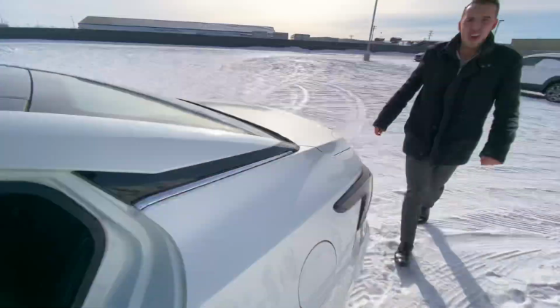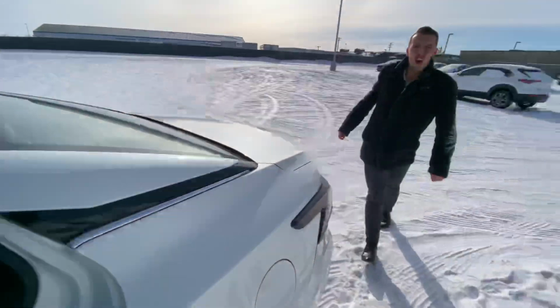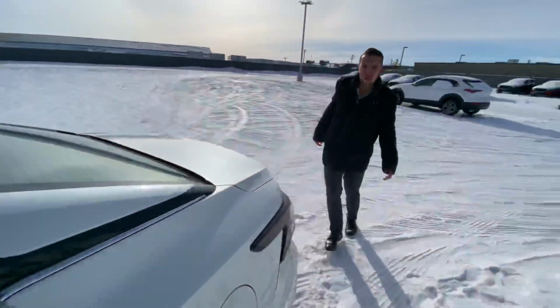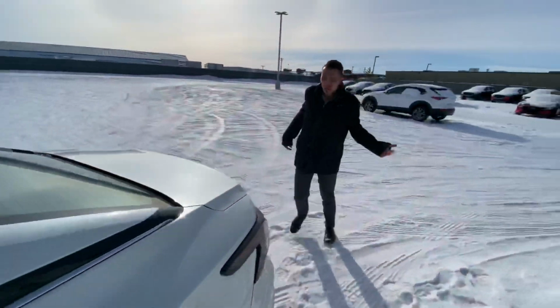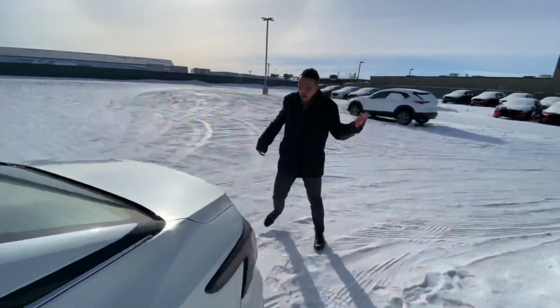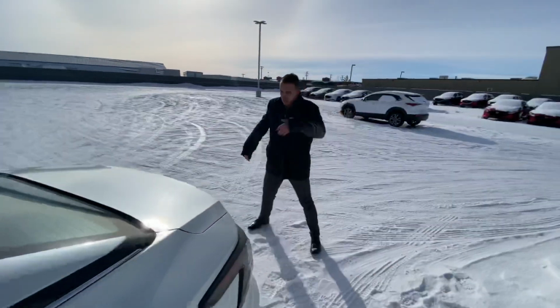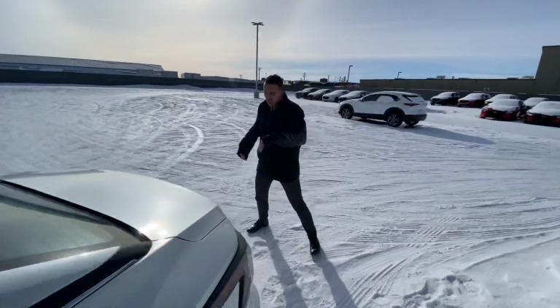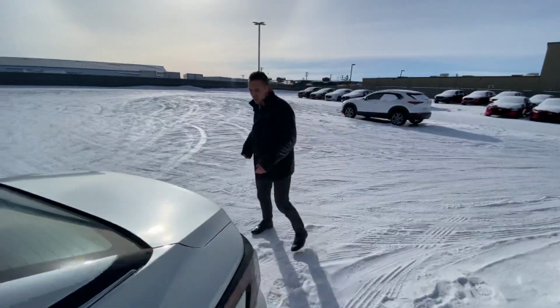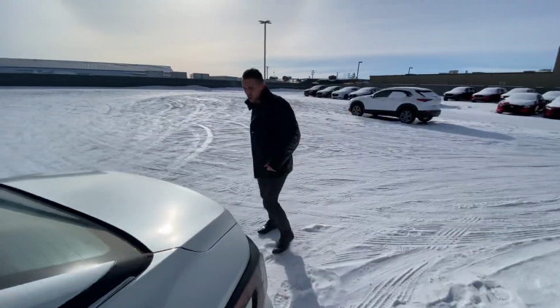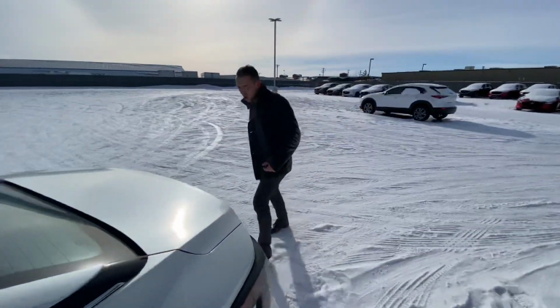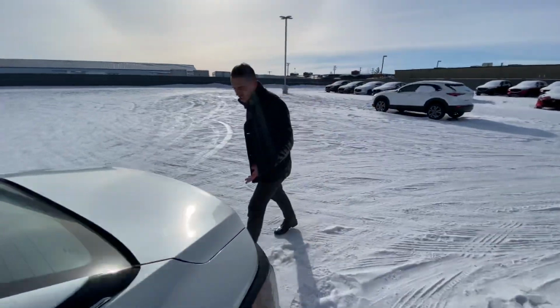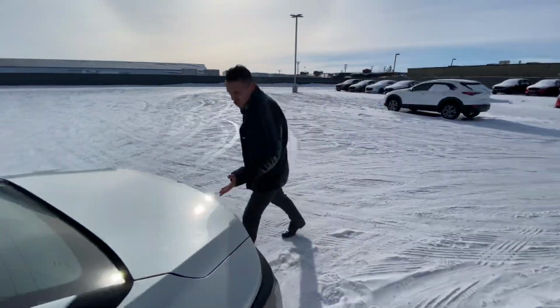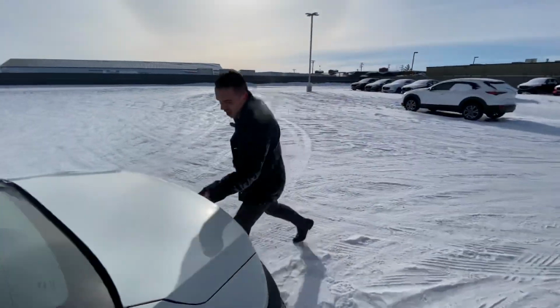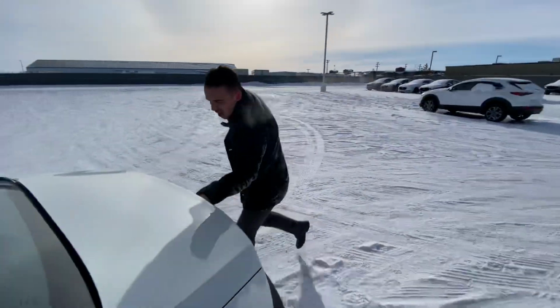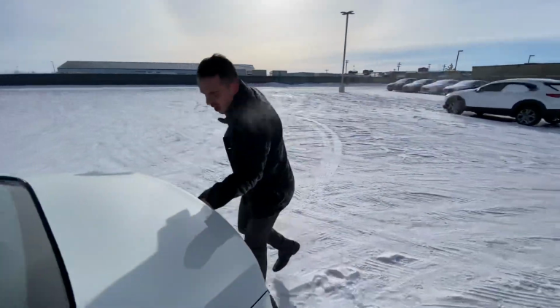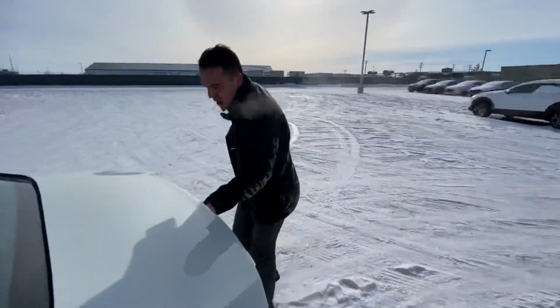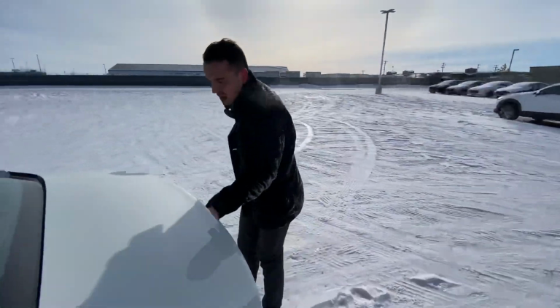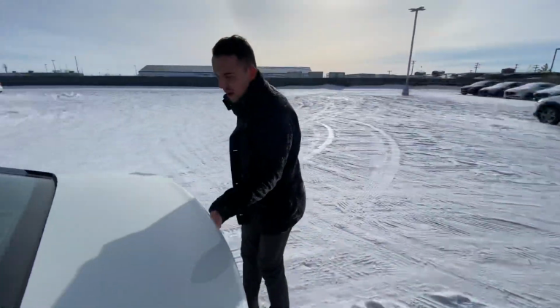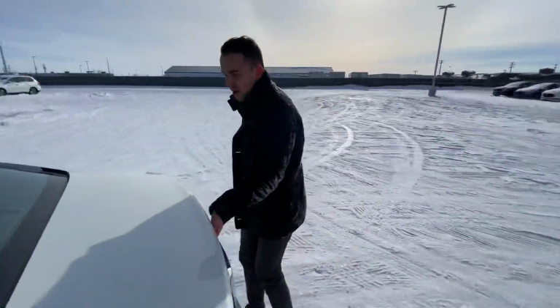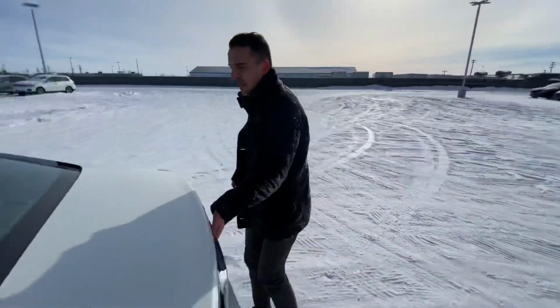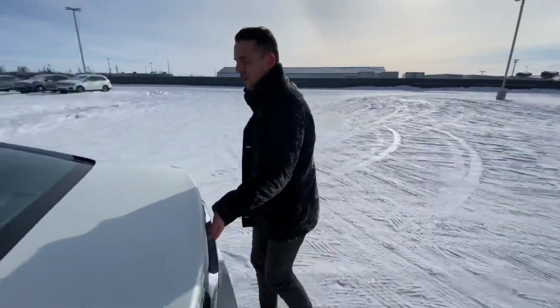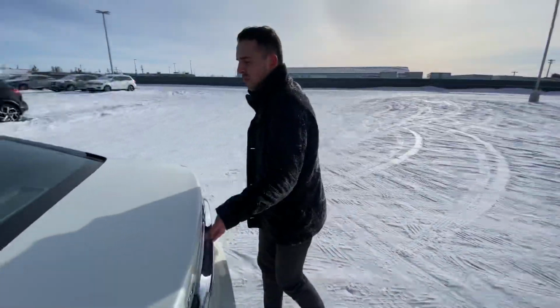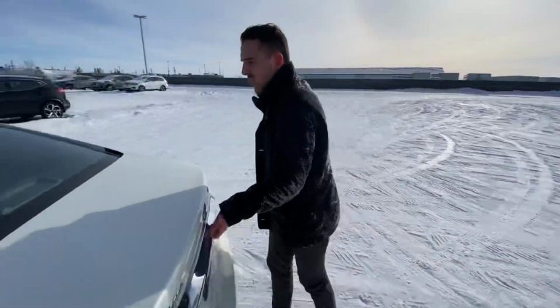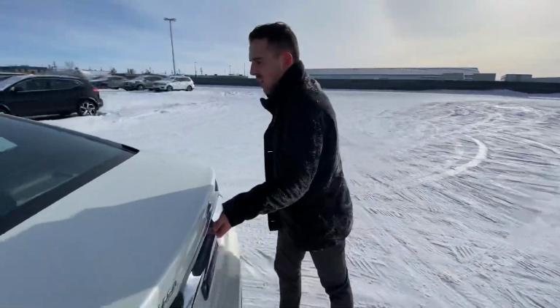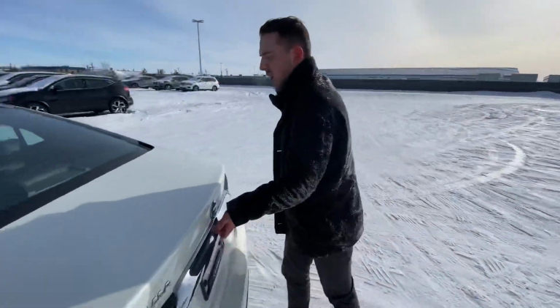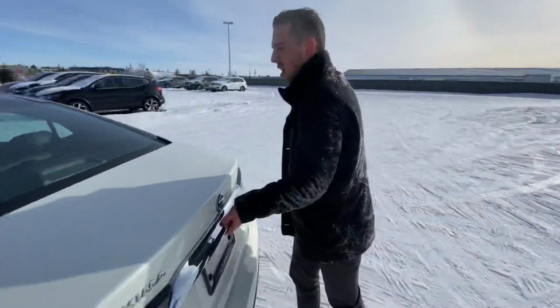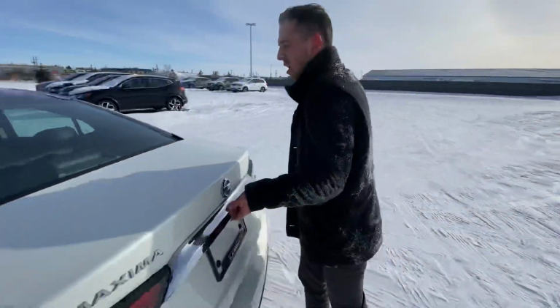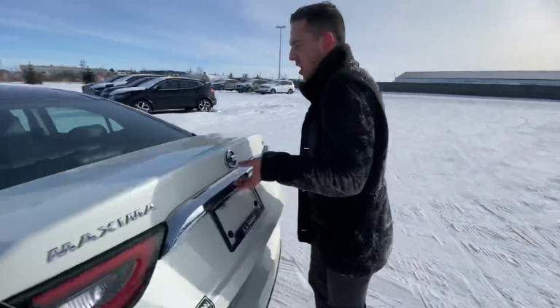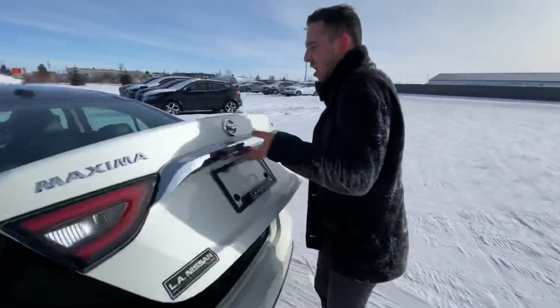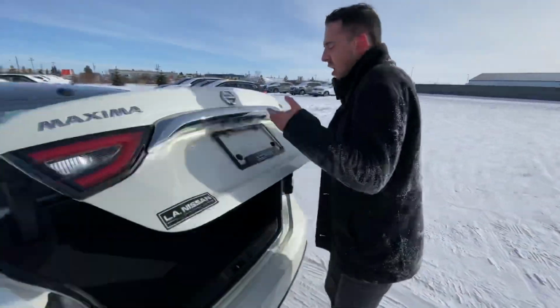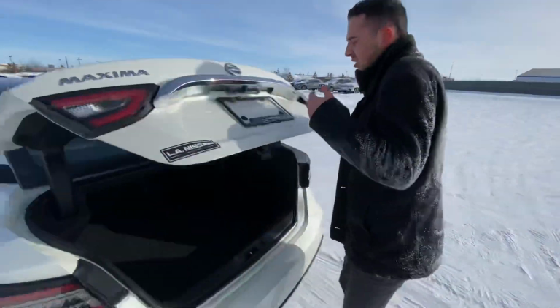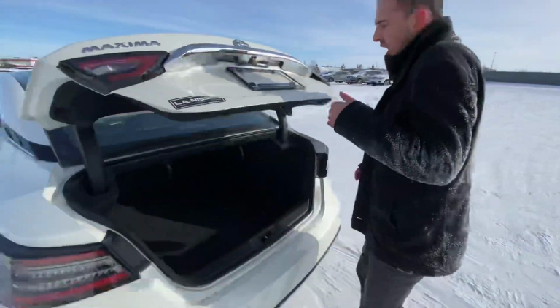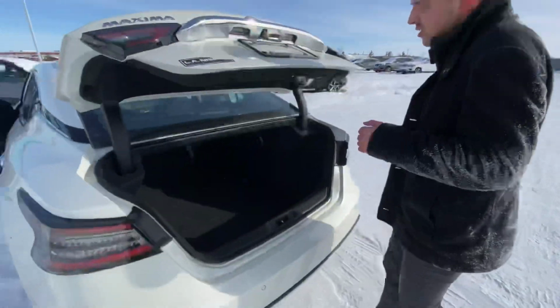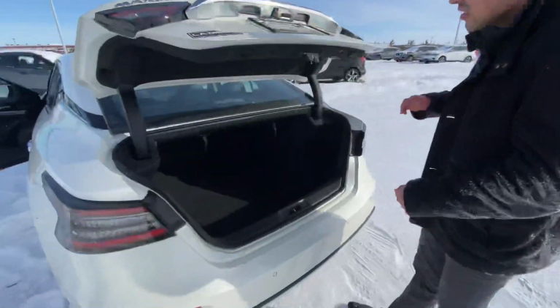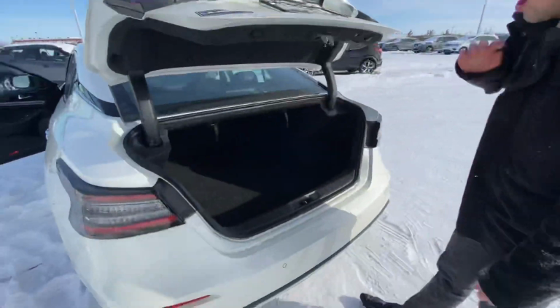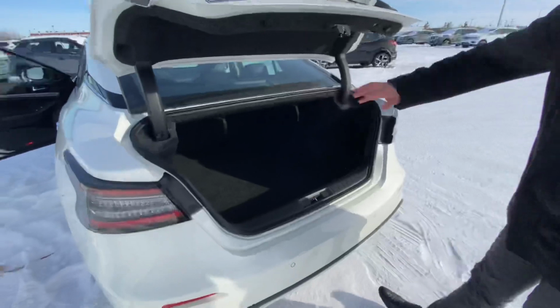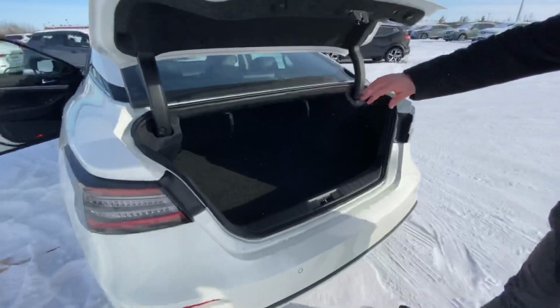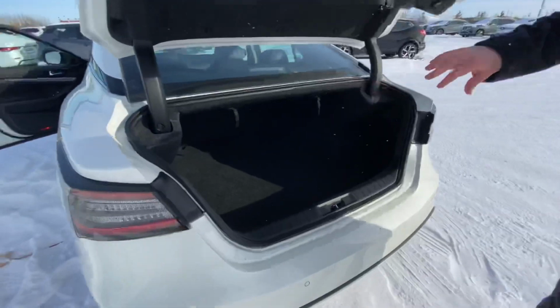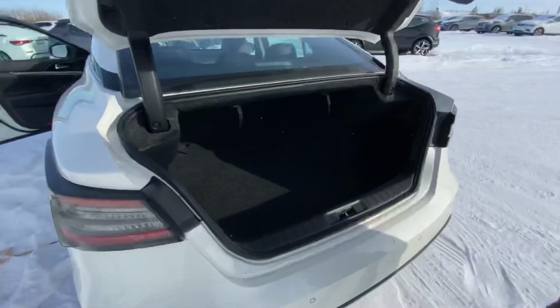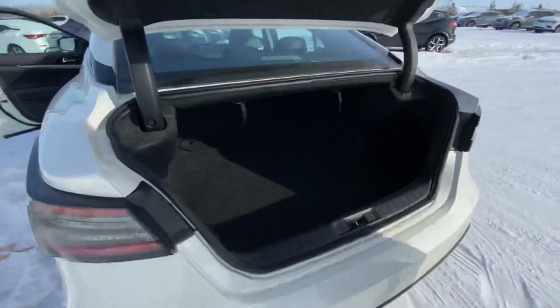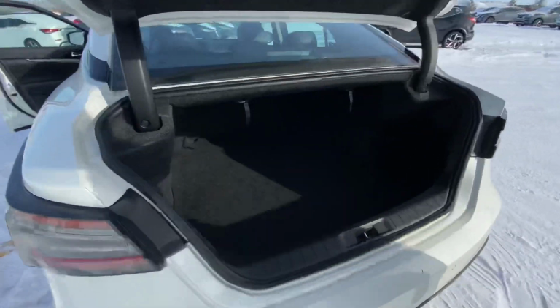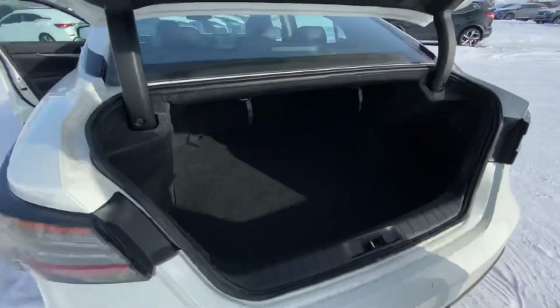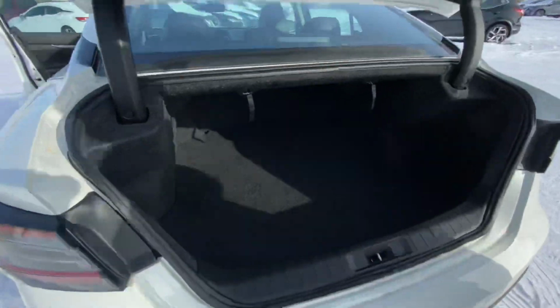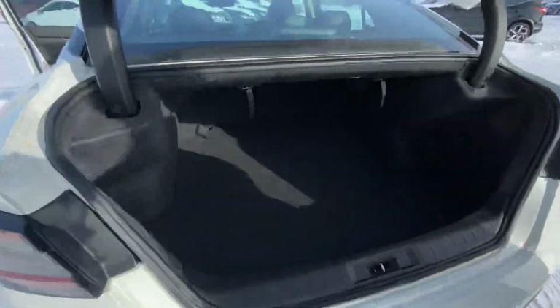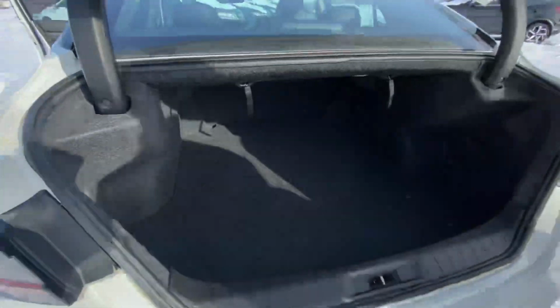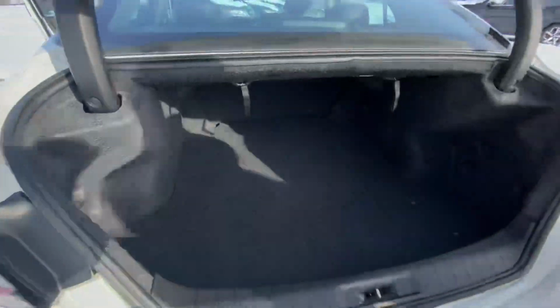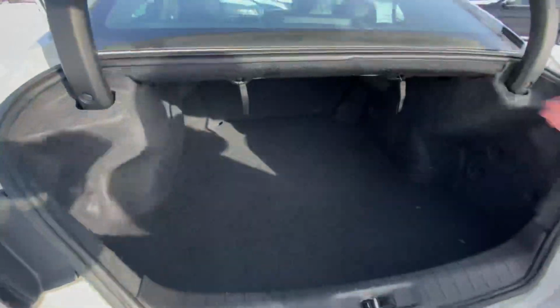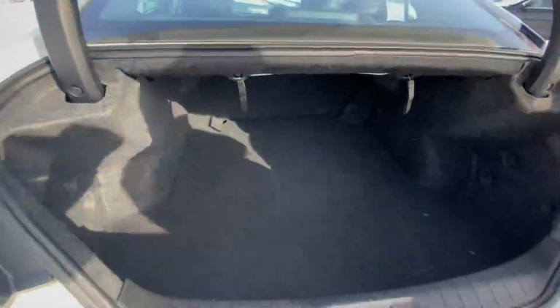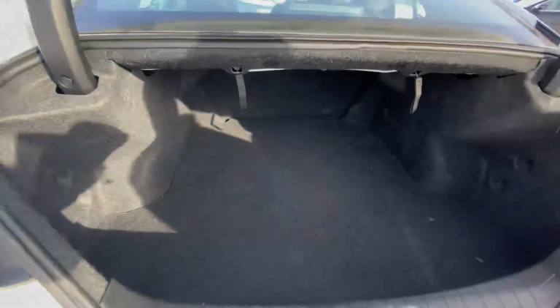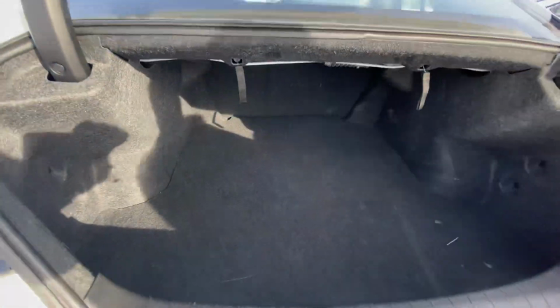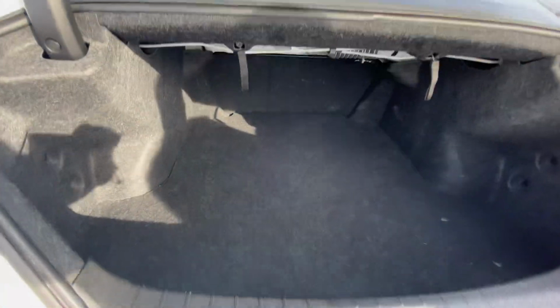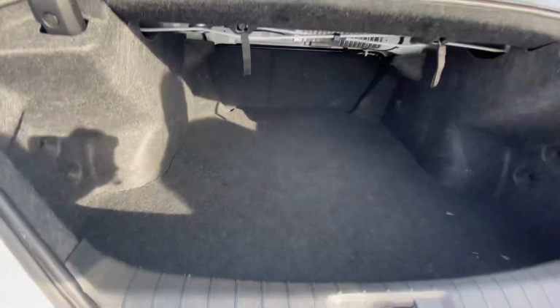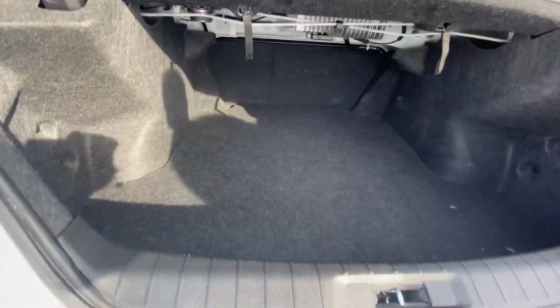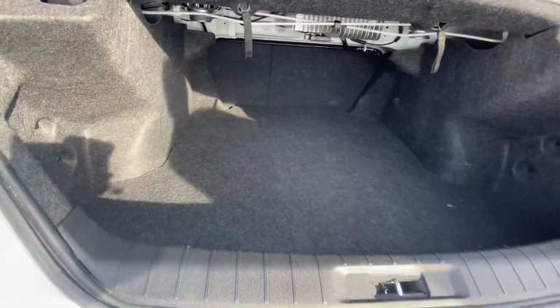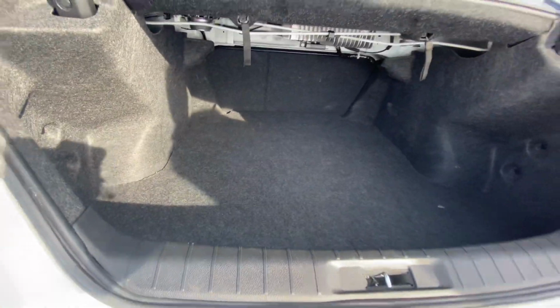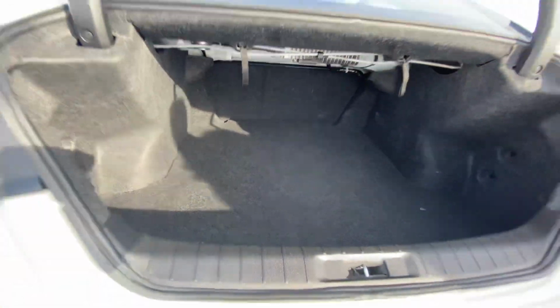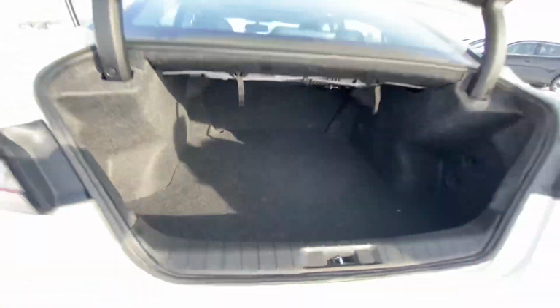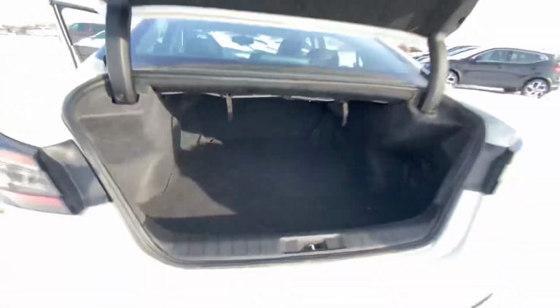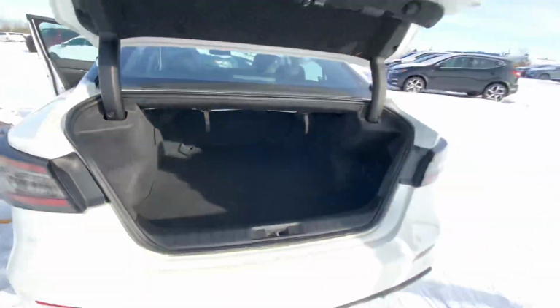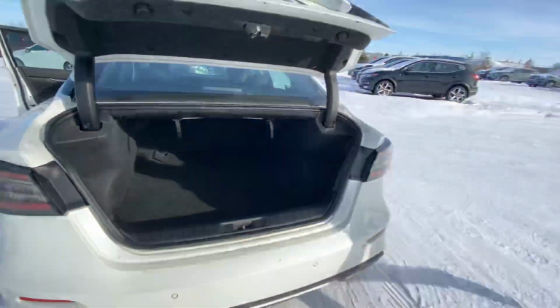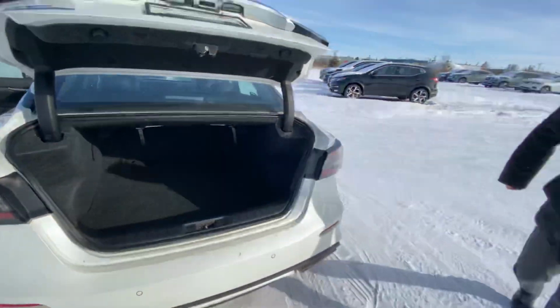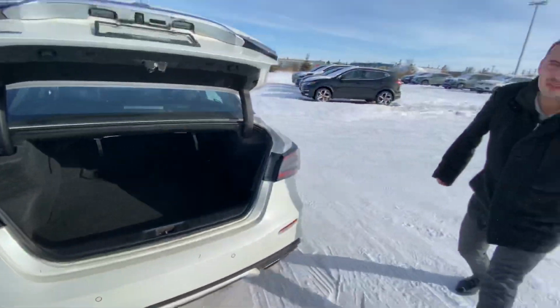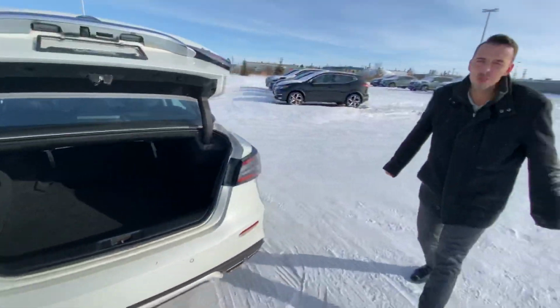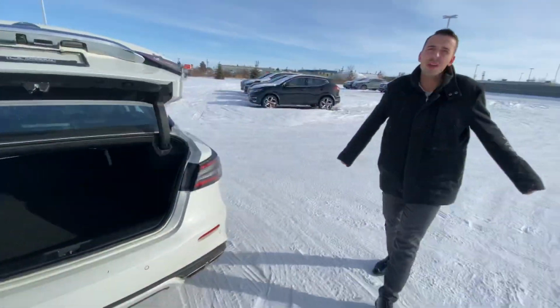Follow me to the trunk — tons of cargo room in the trunk there, and those seats do pull down 60-40 split.